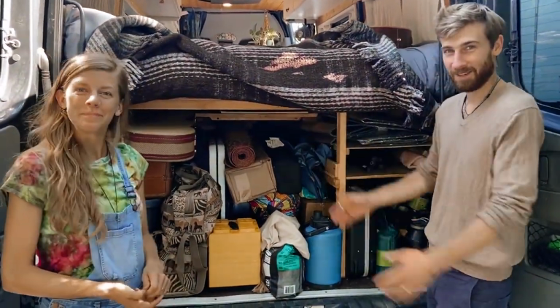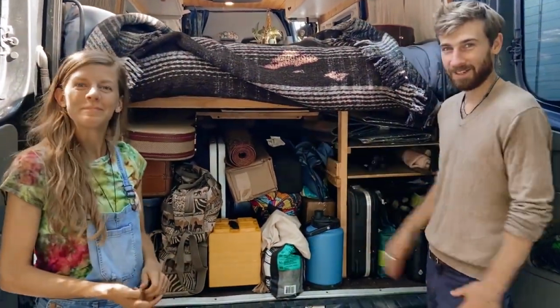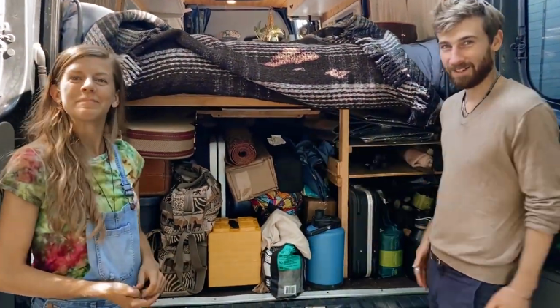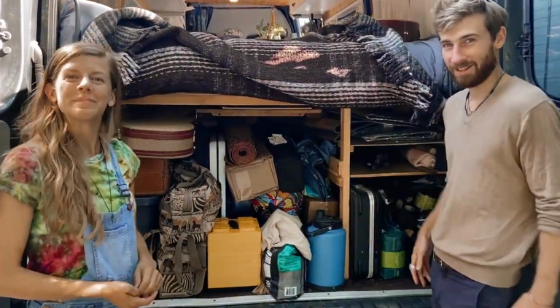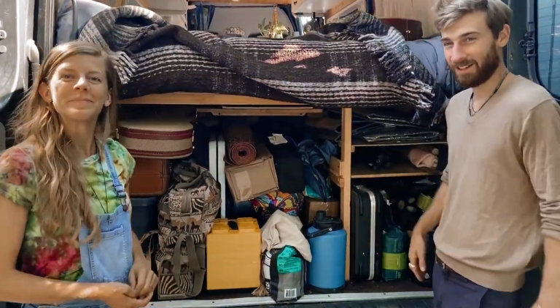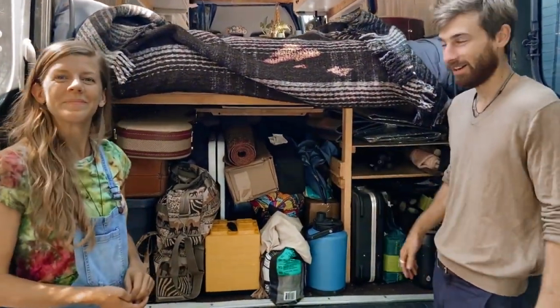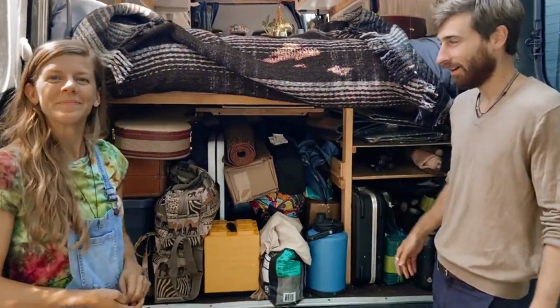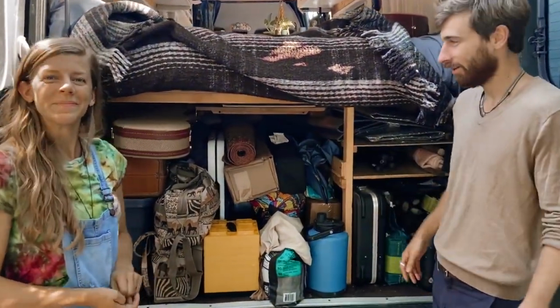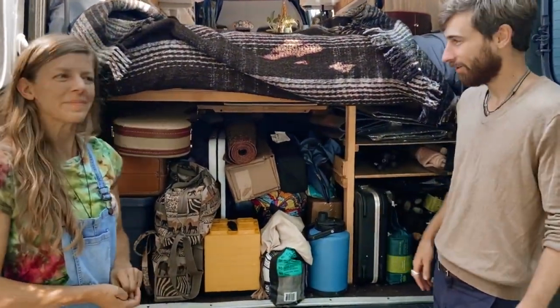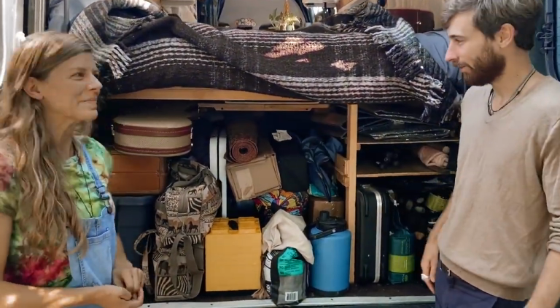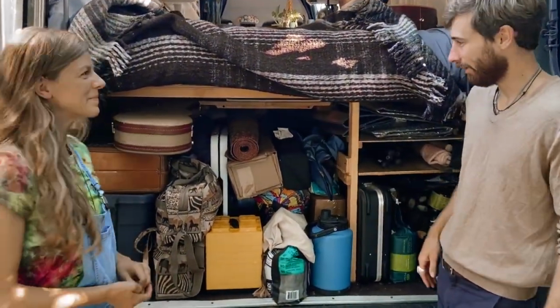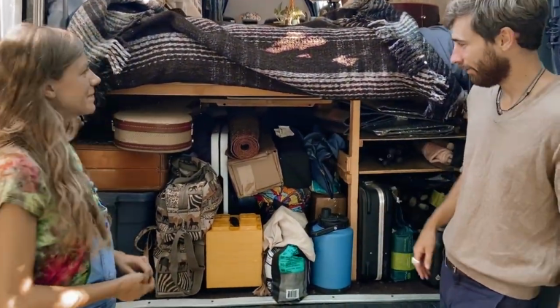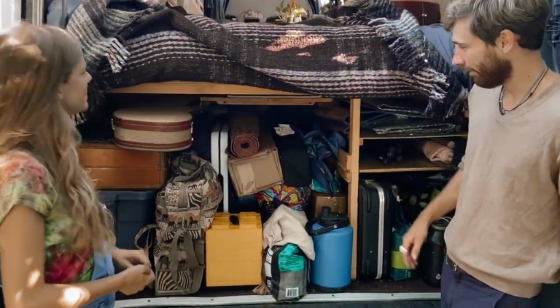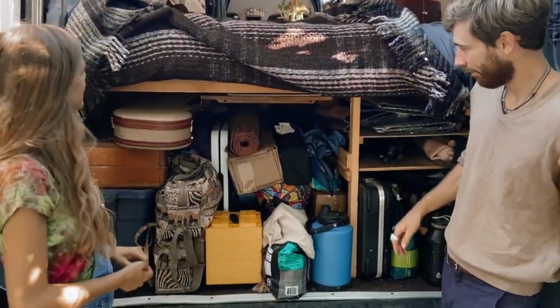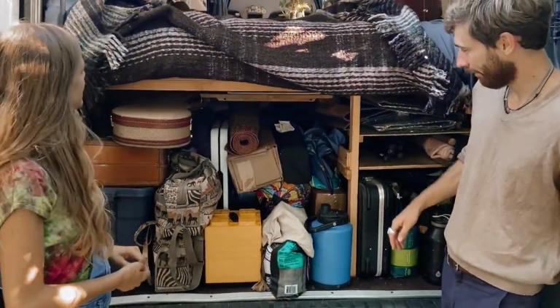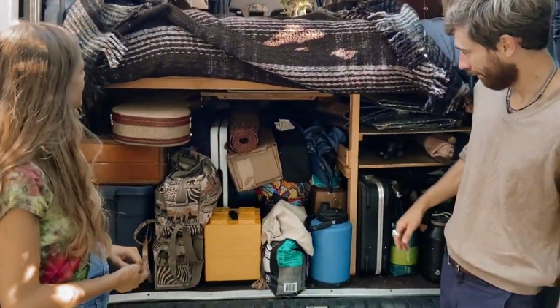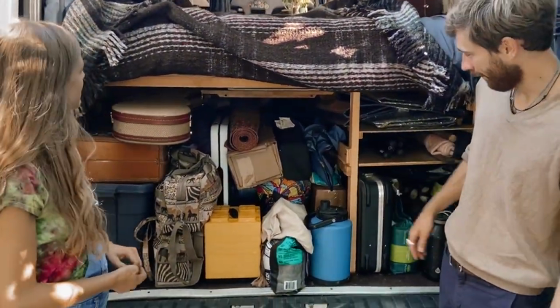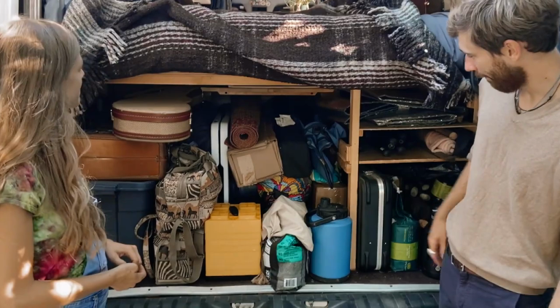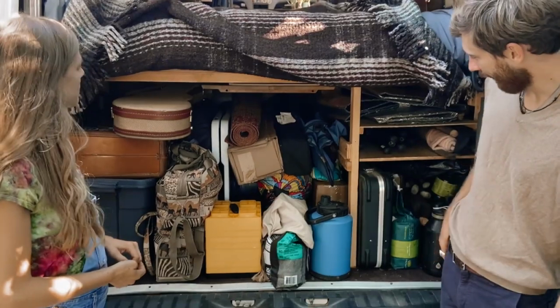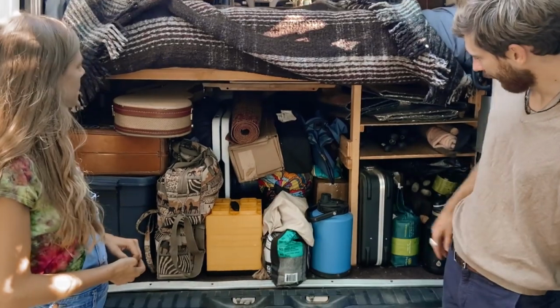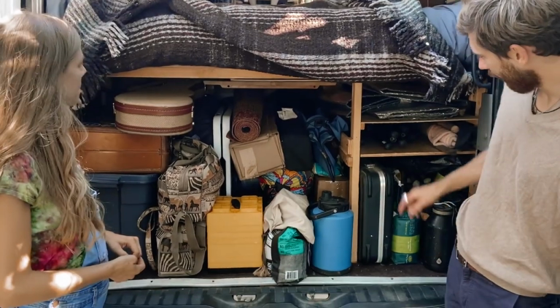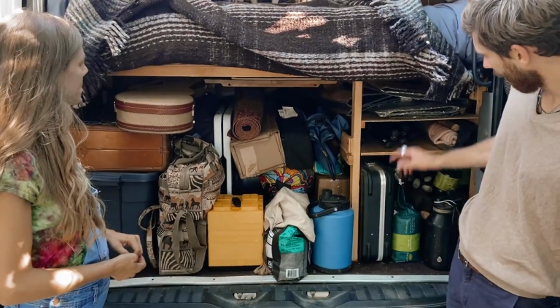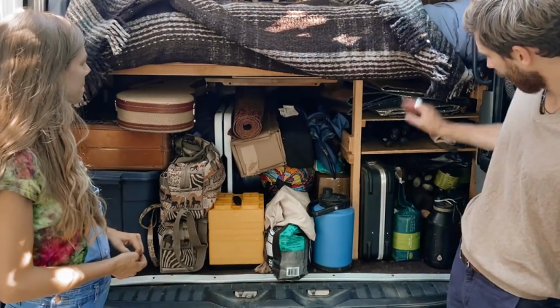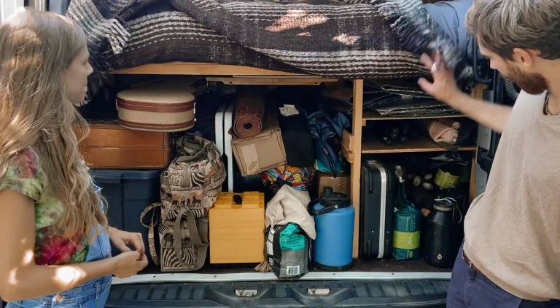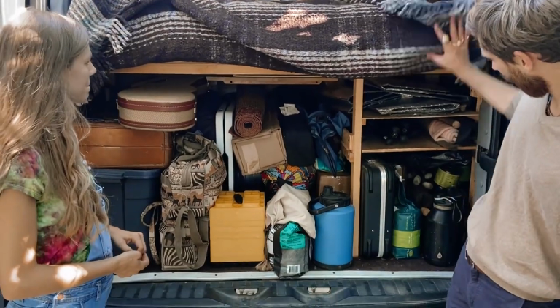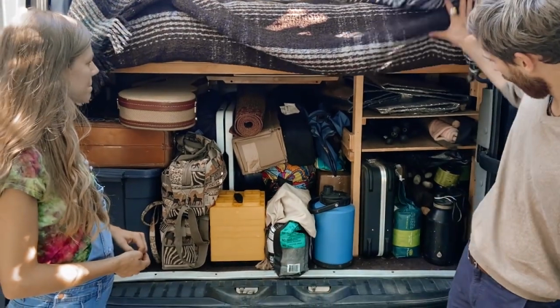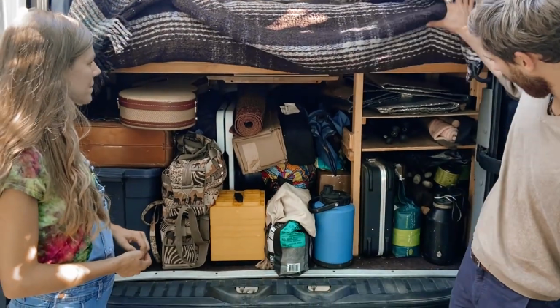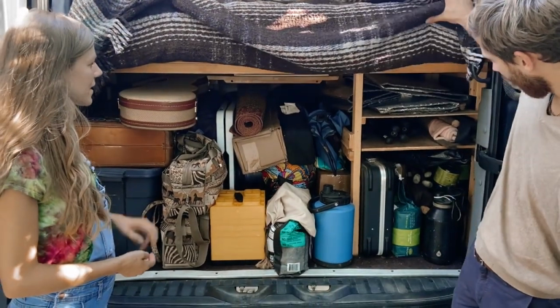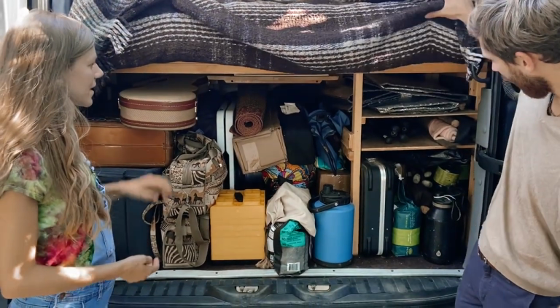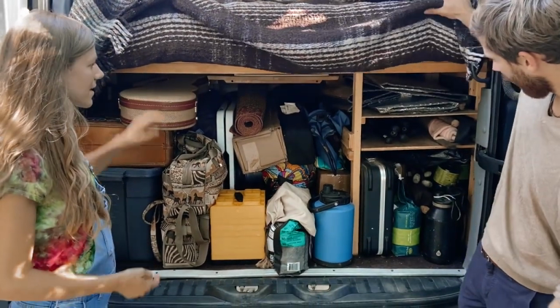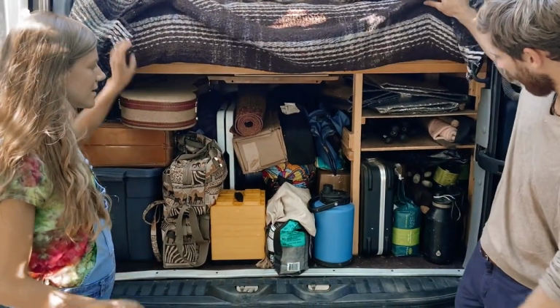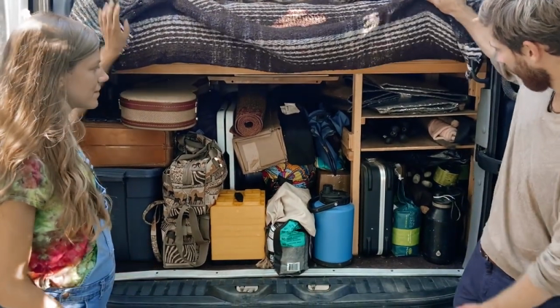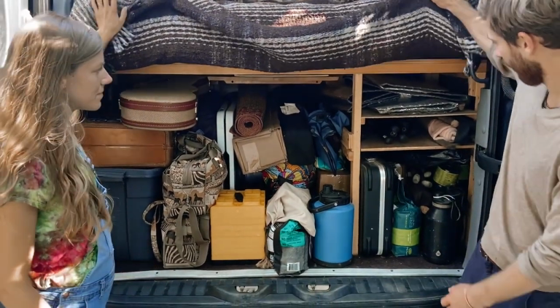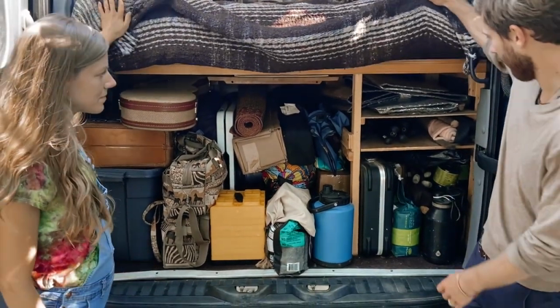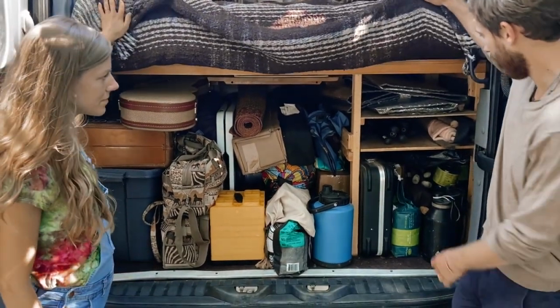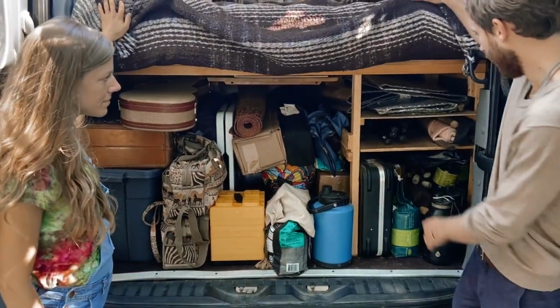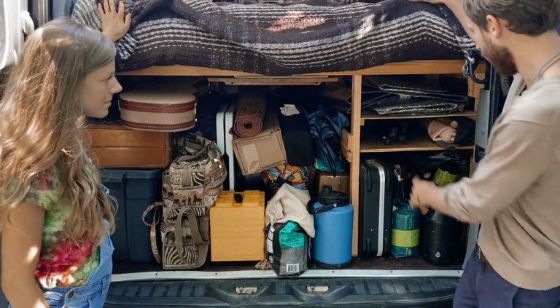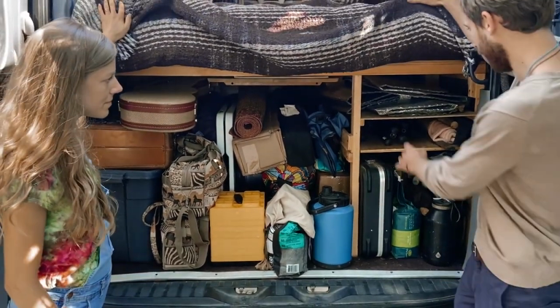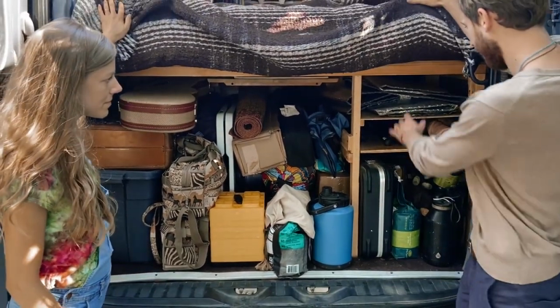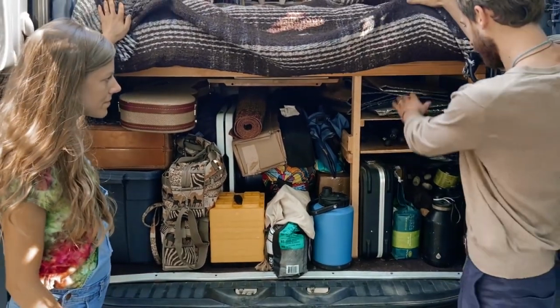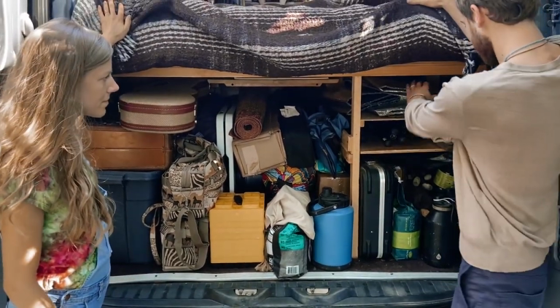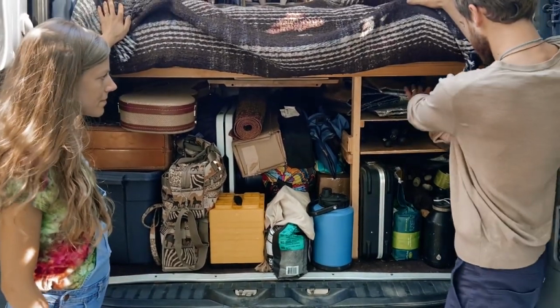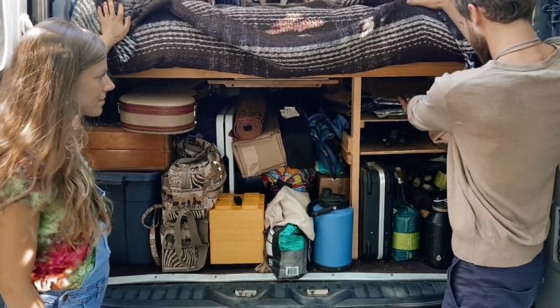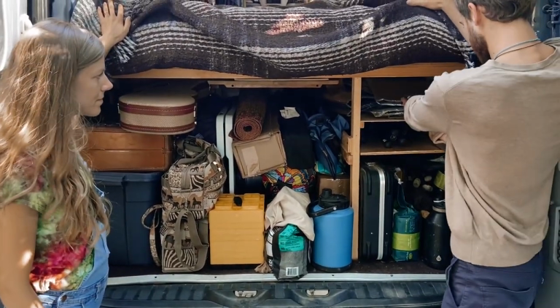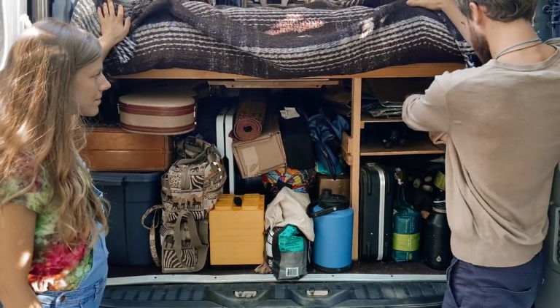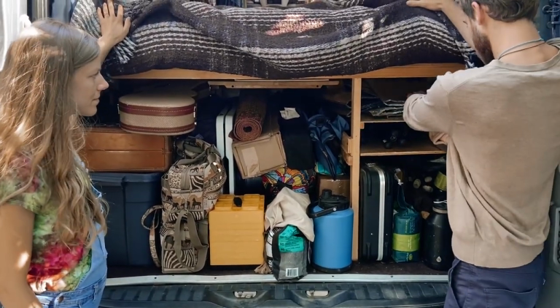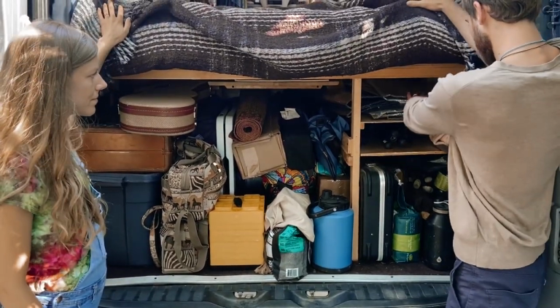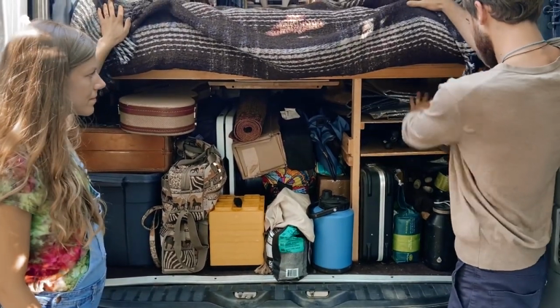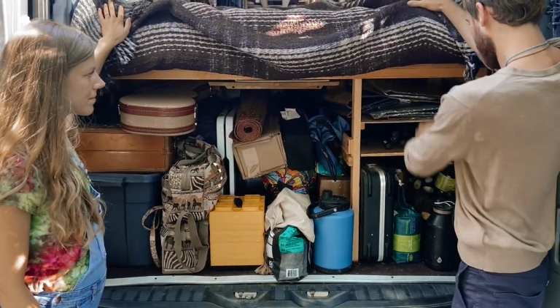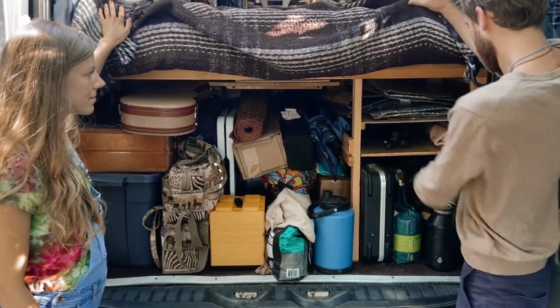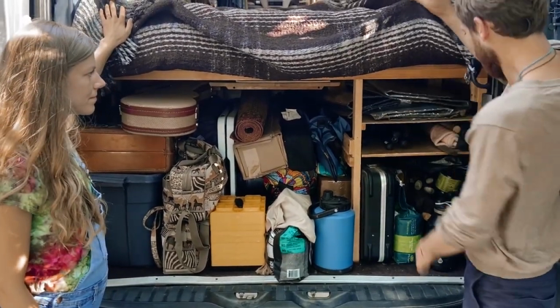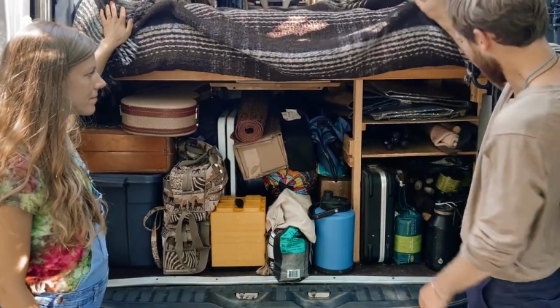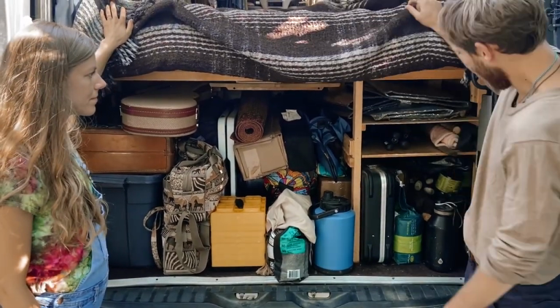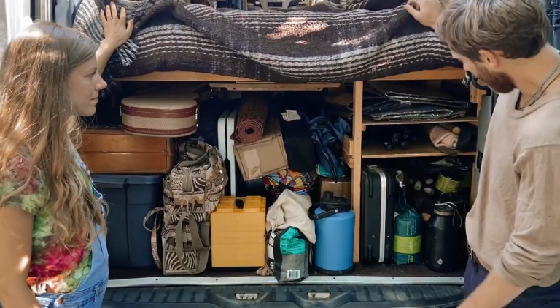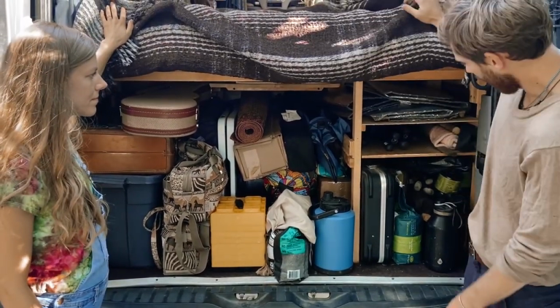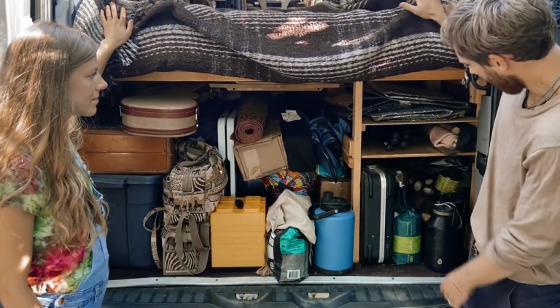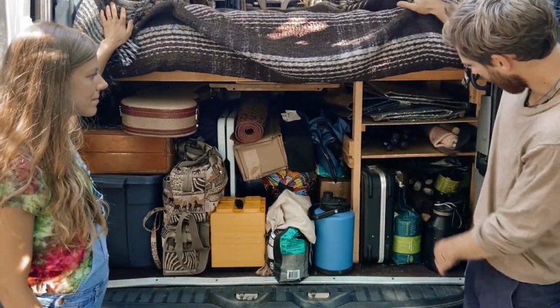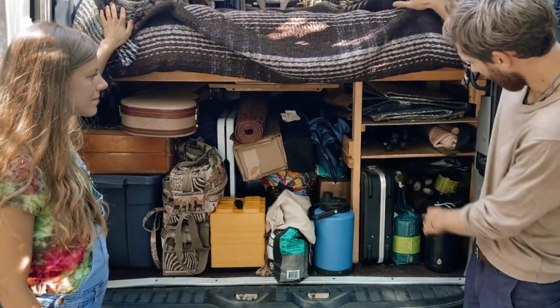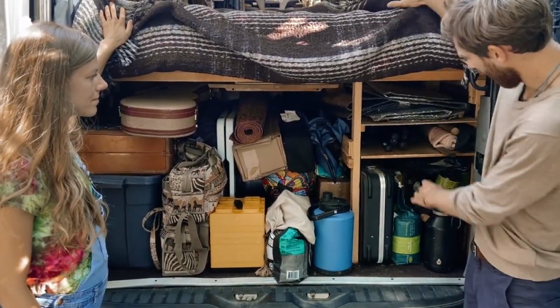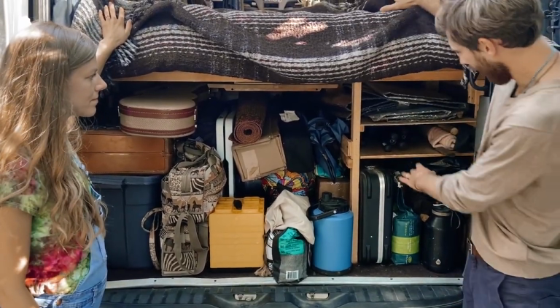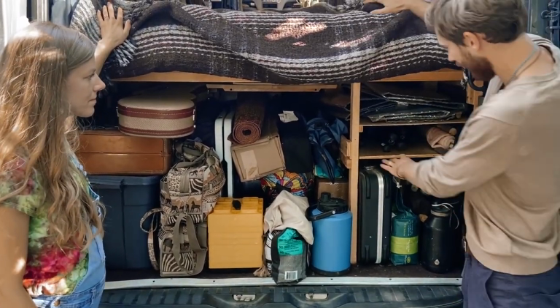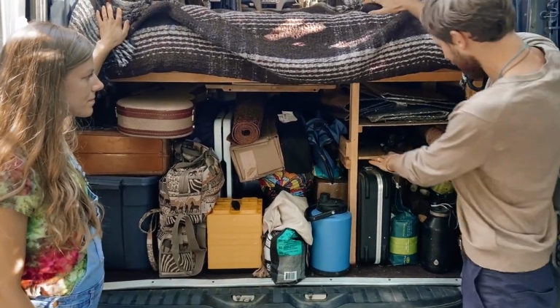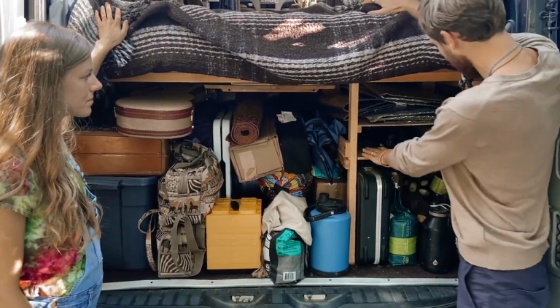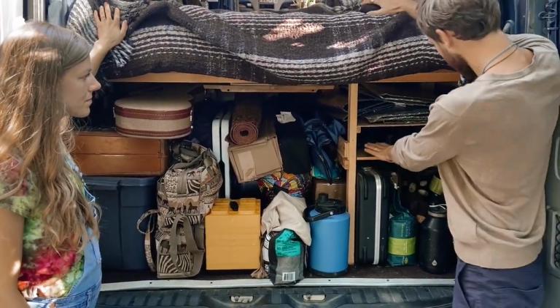This is our storage, pretty packed up. We've got our Reflectix up here and all of our mic stands.